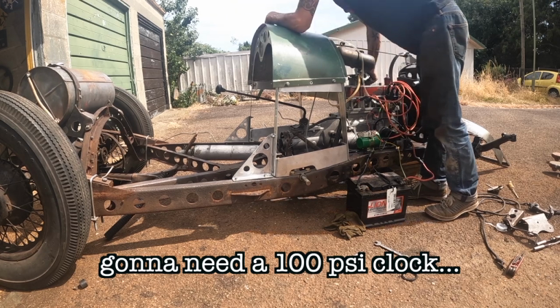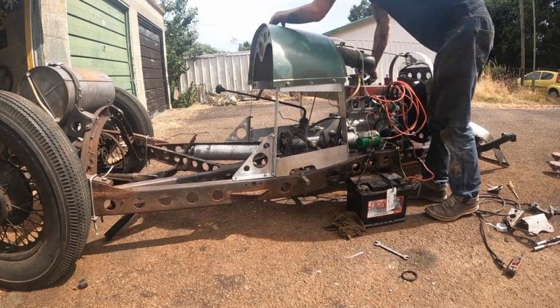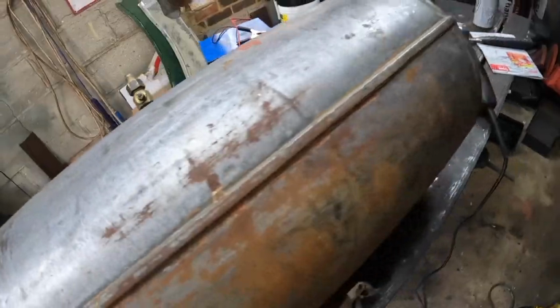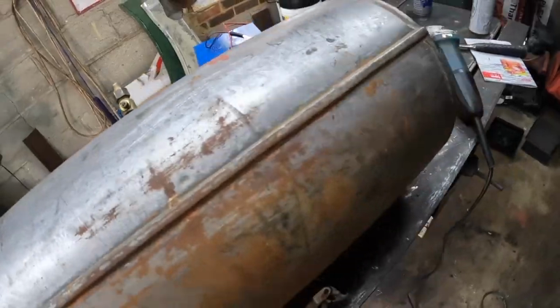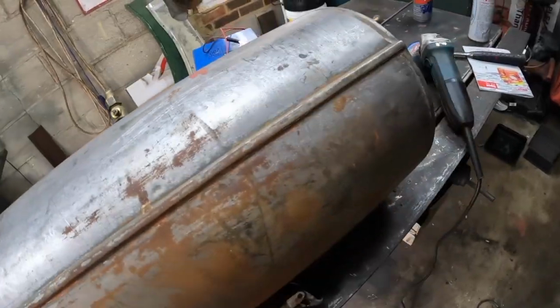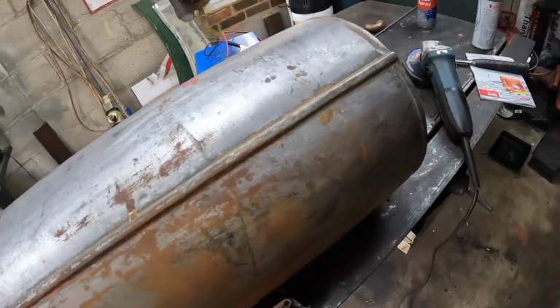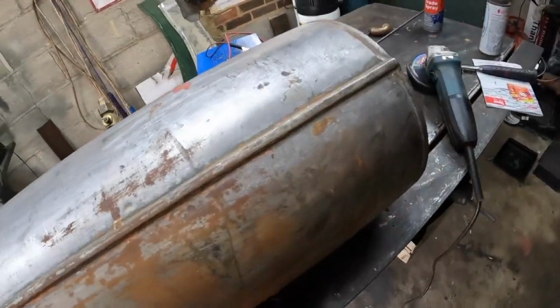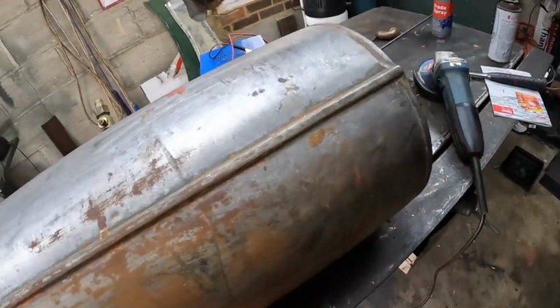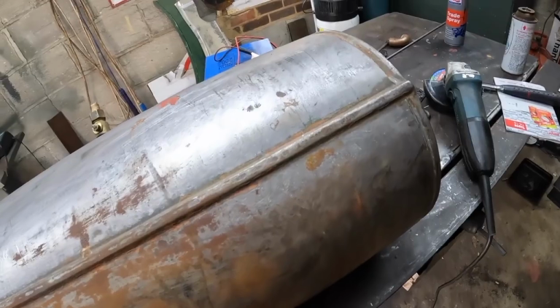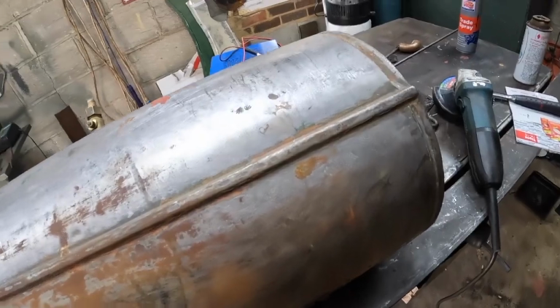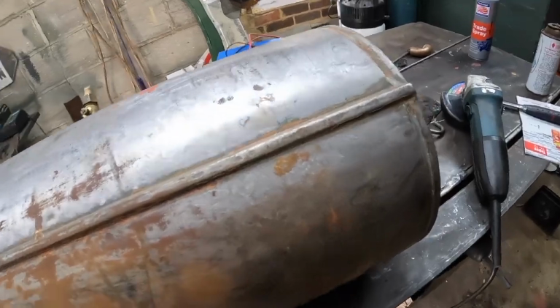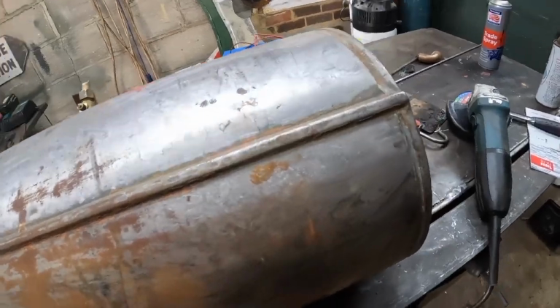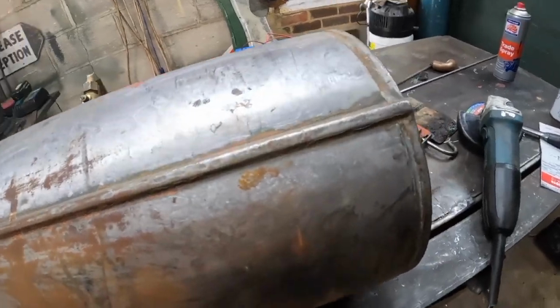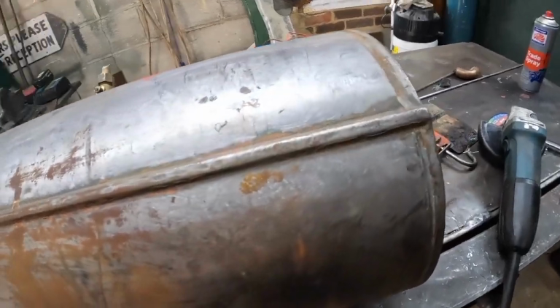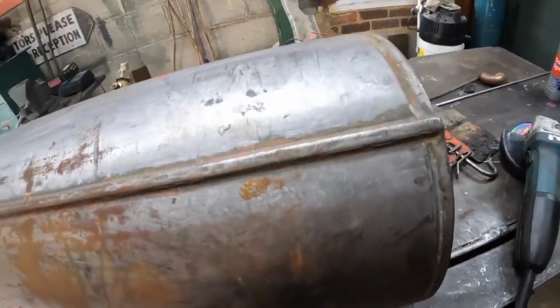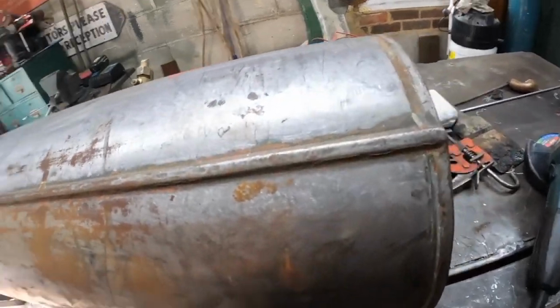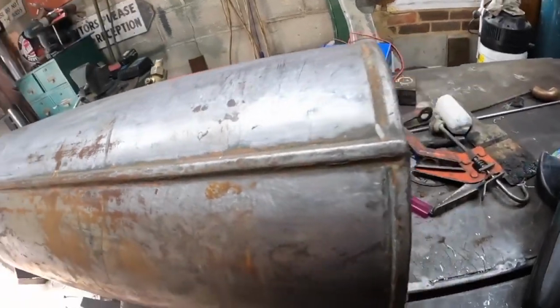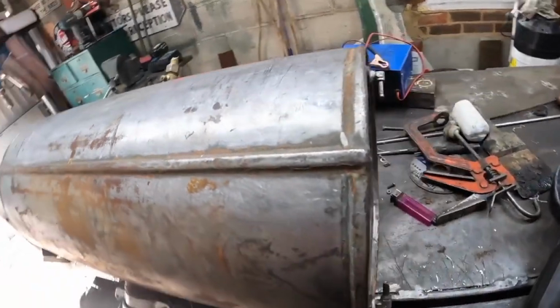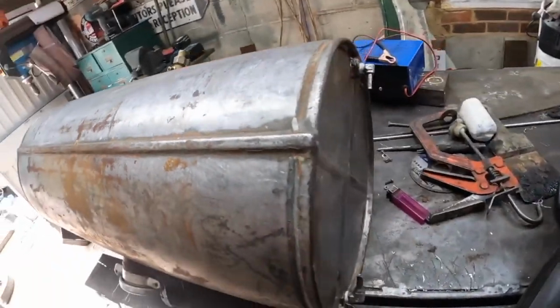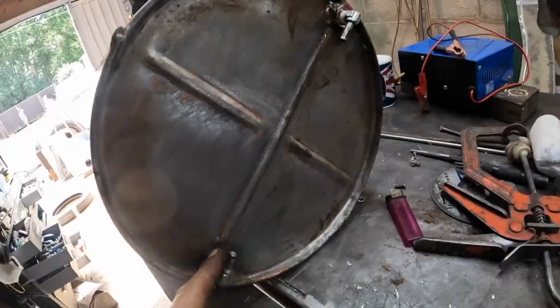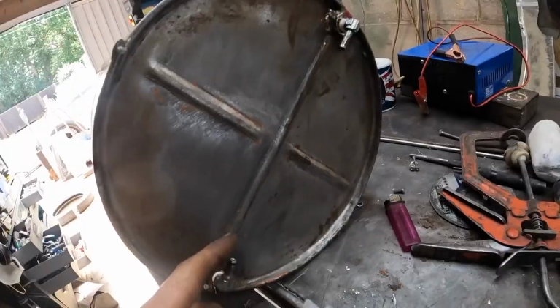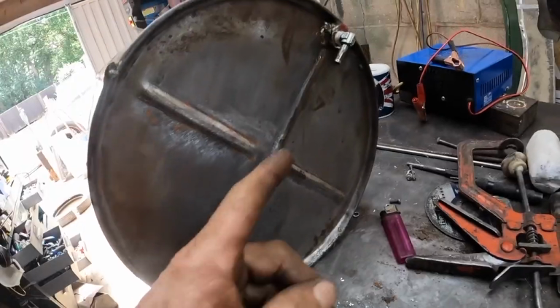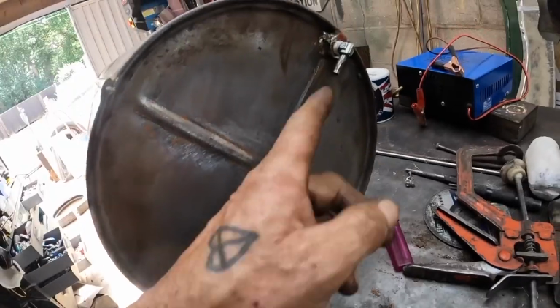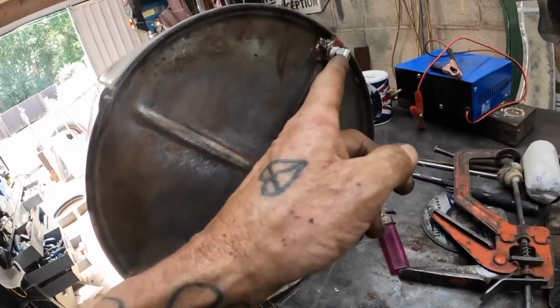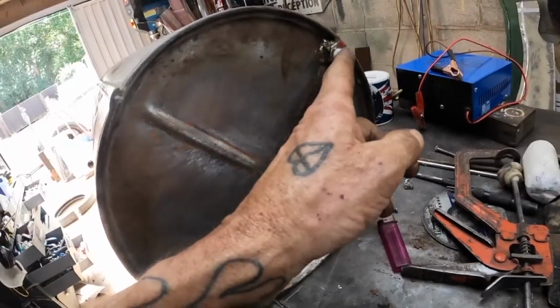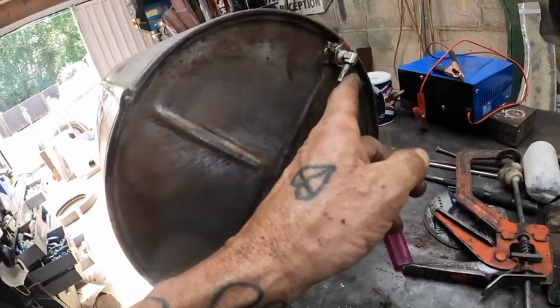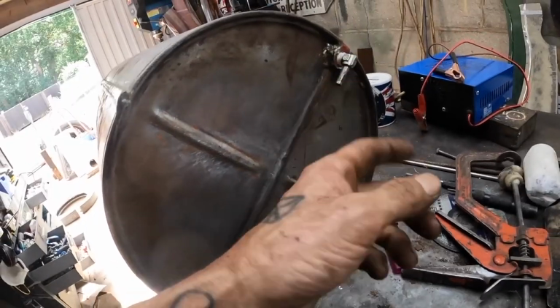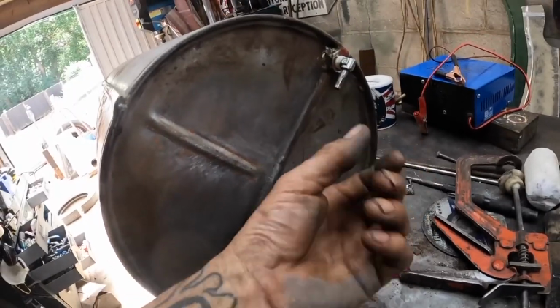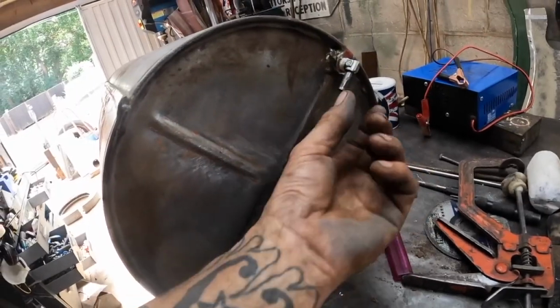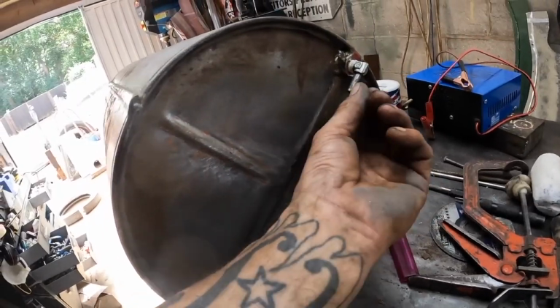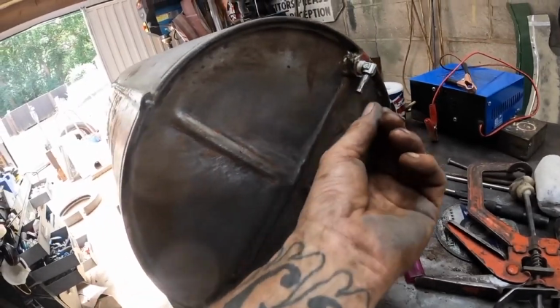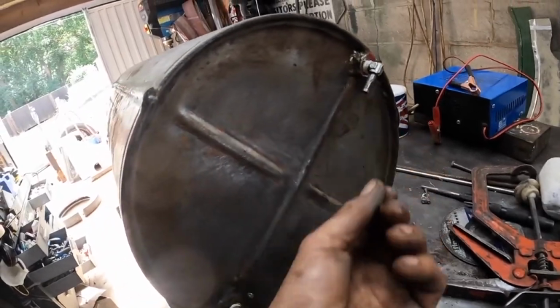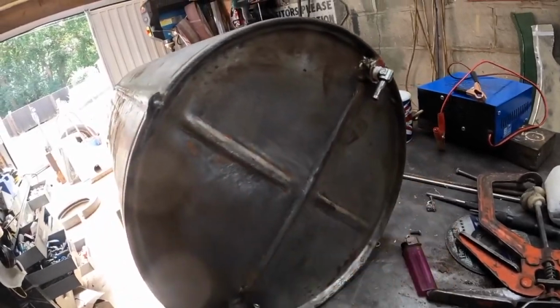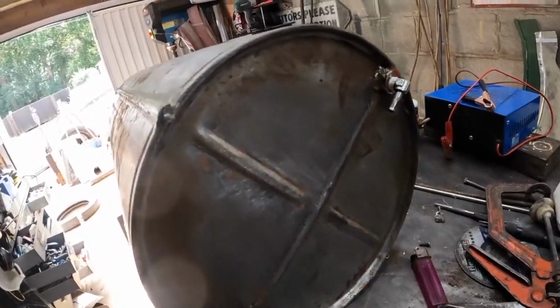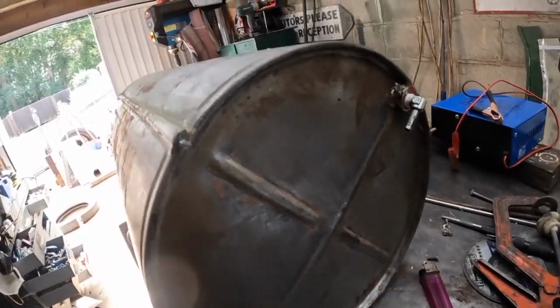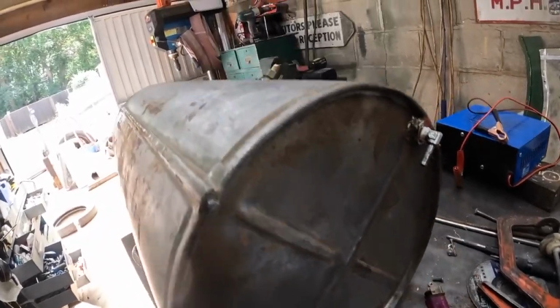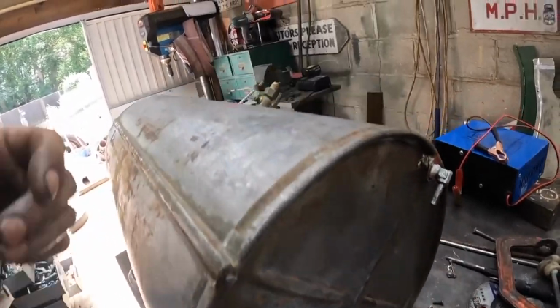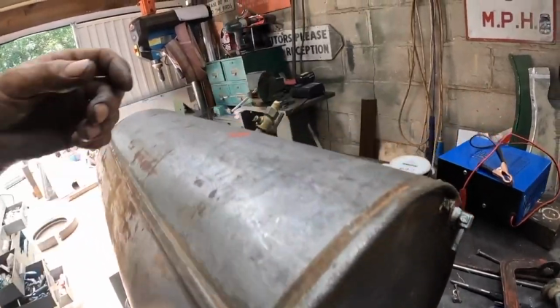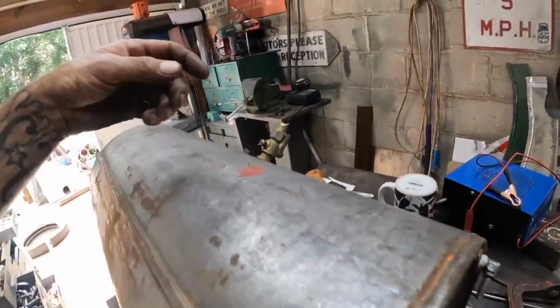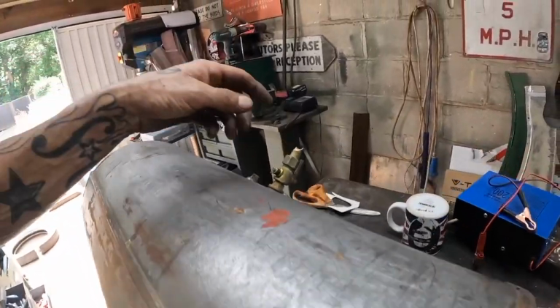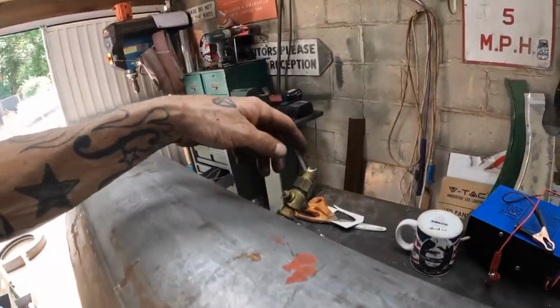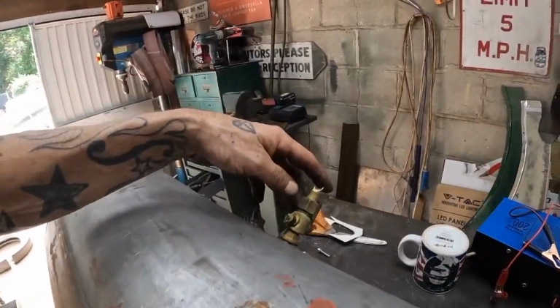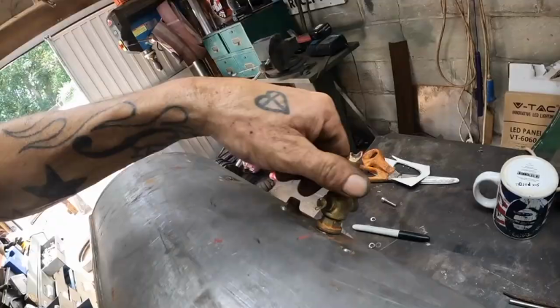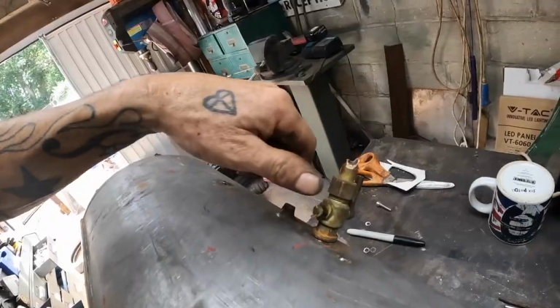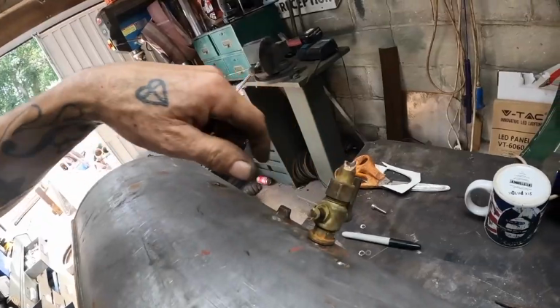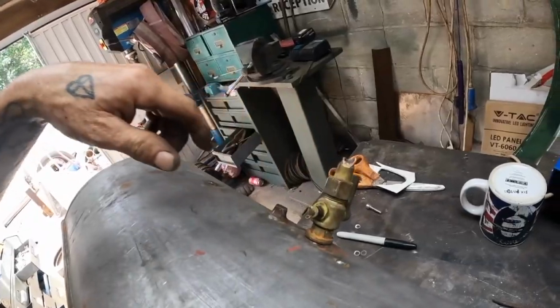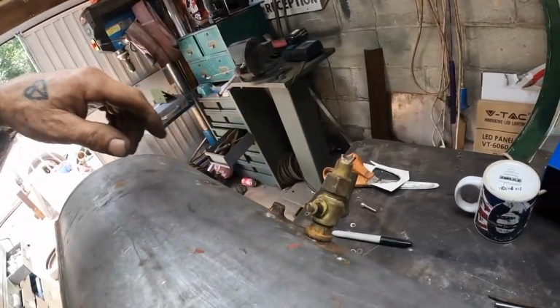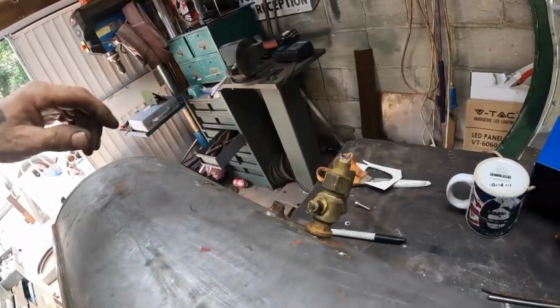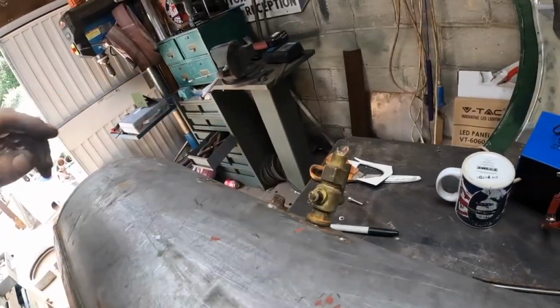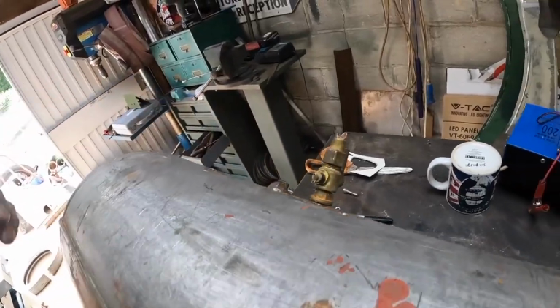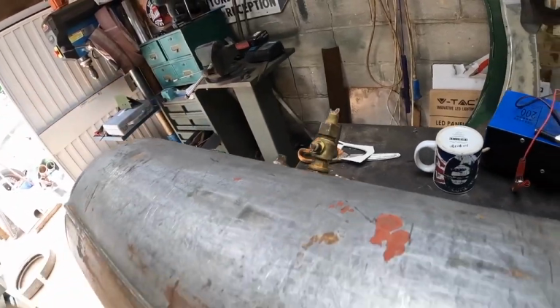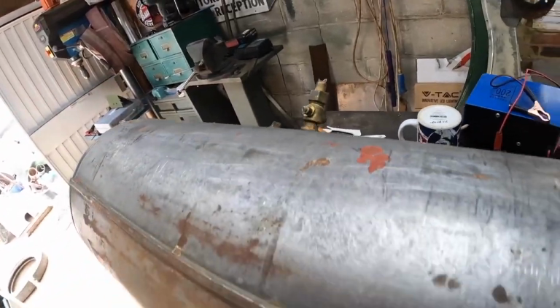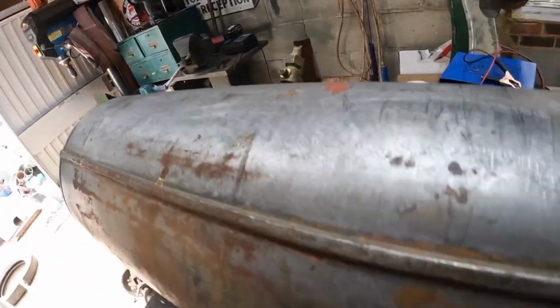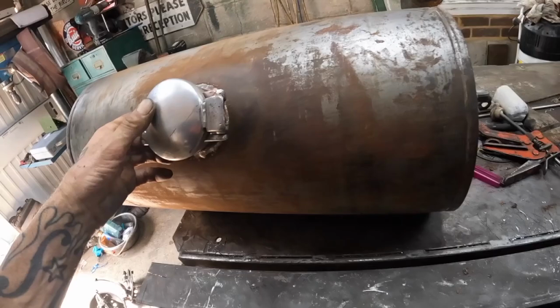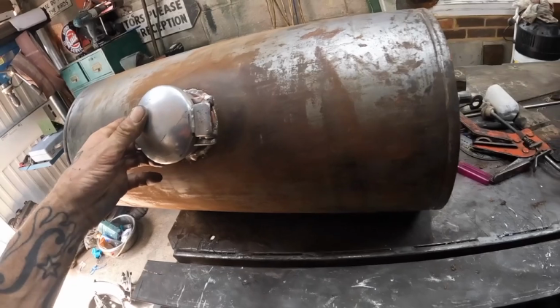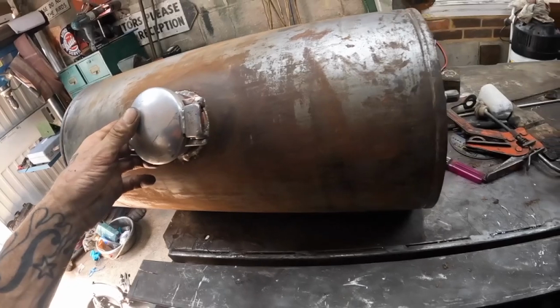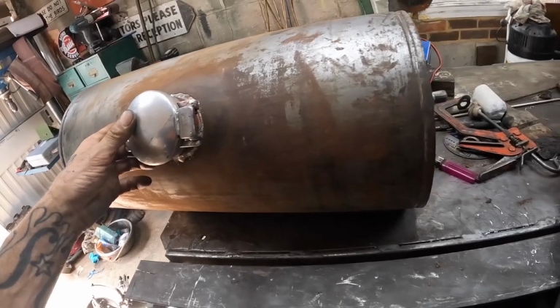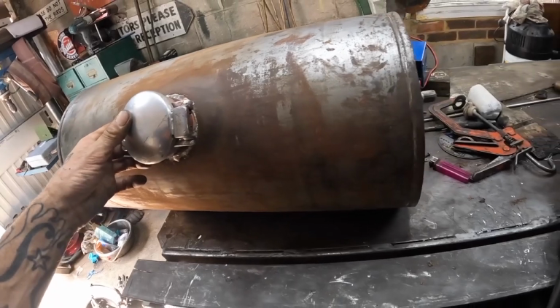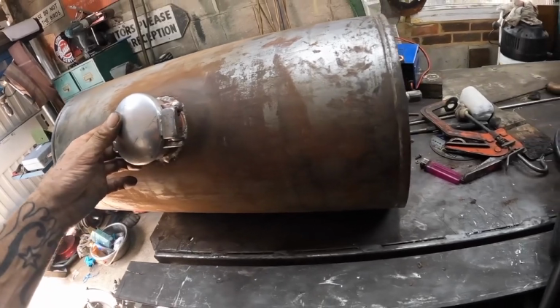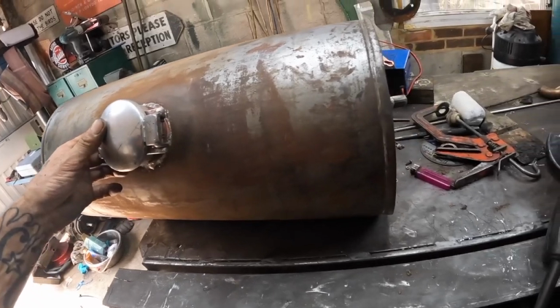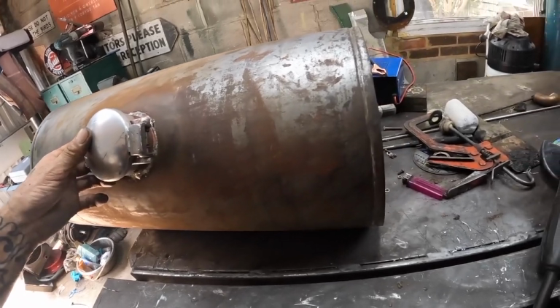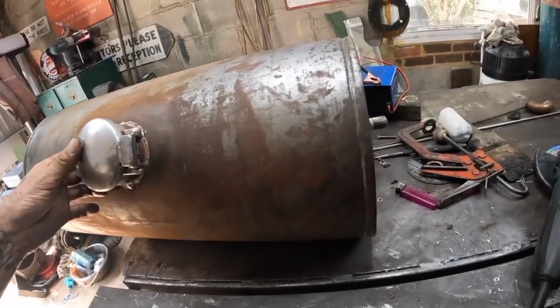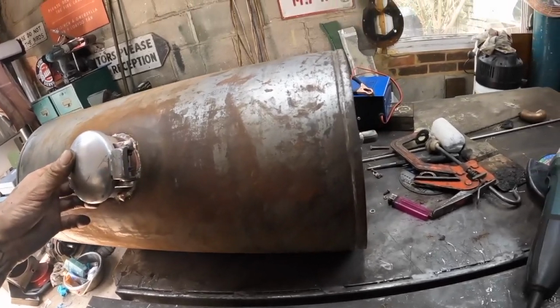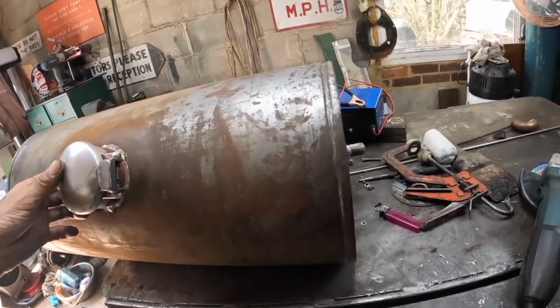It's time to see if this tank is sound. I'm going to fit these ends properly, put a bit of tube in, put the petcock in, and then I'm going to put a bit of petrol in it.